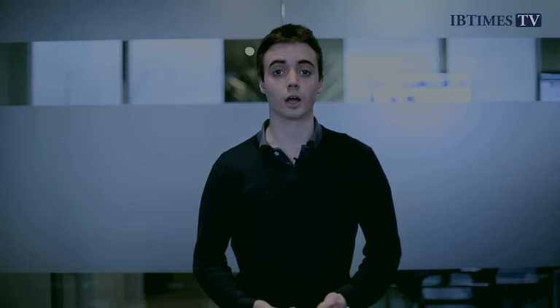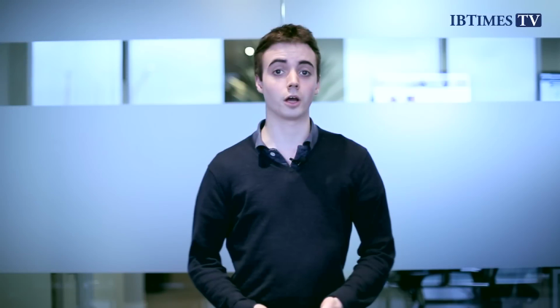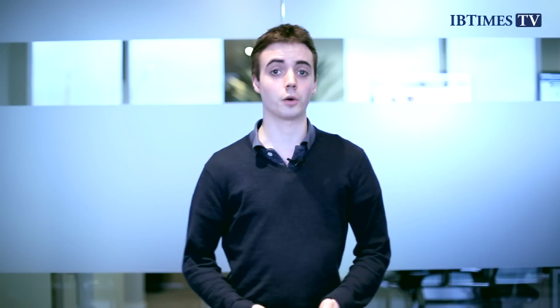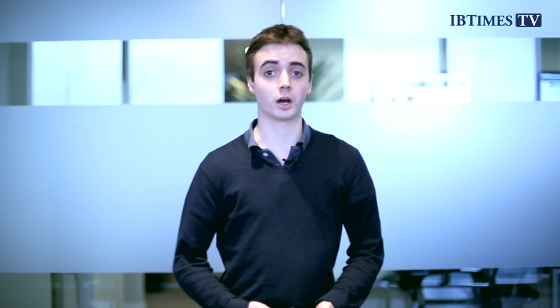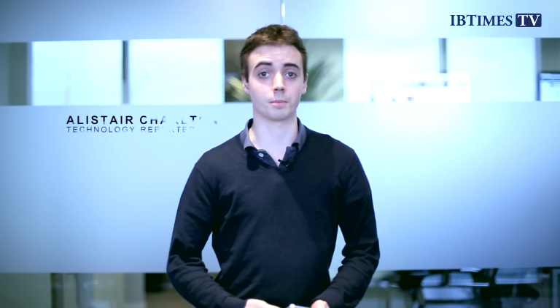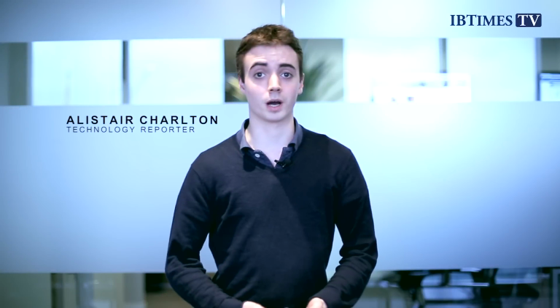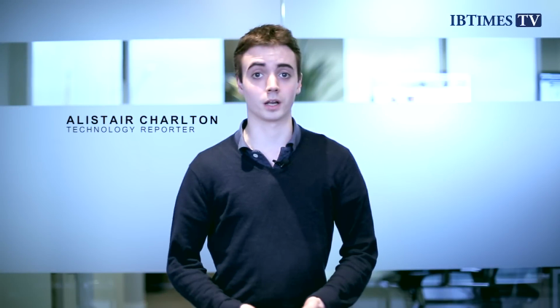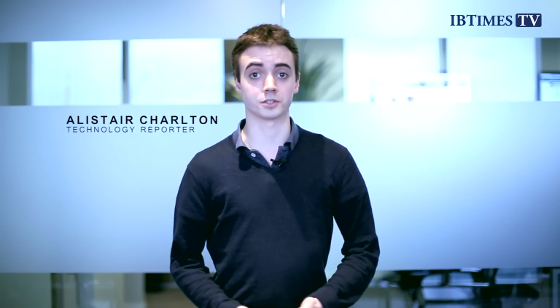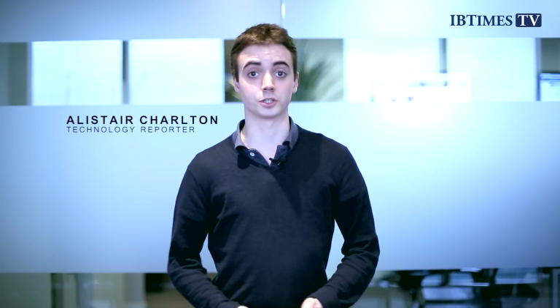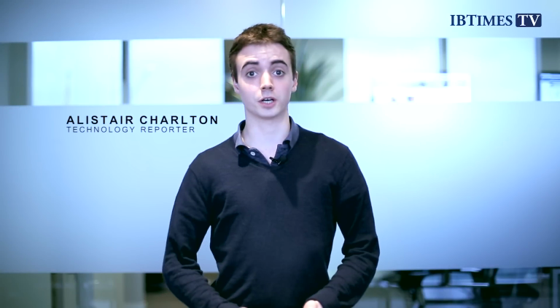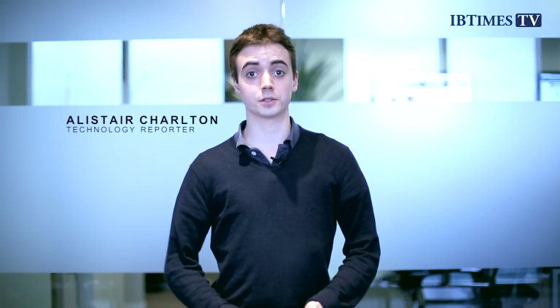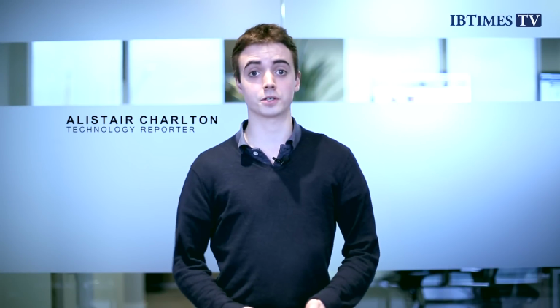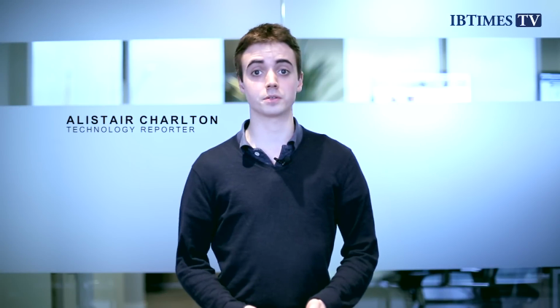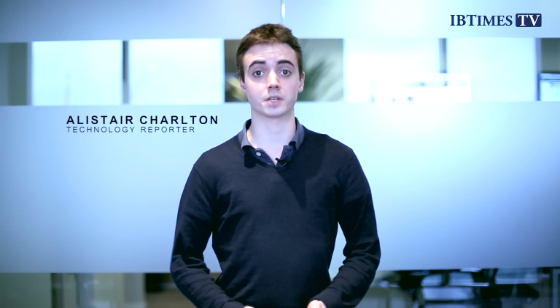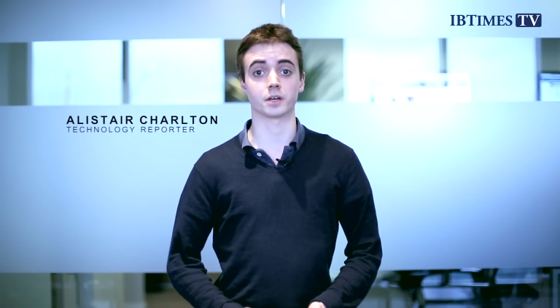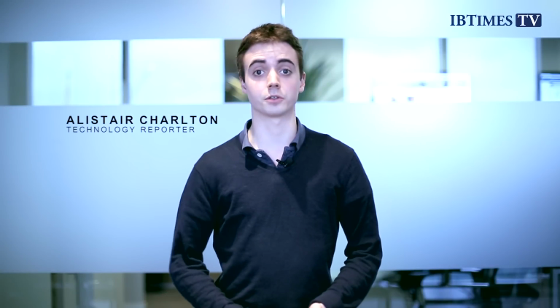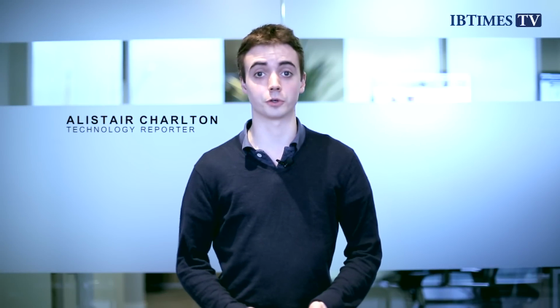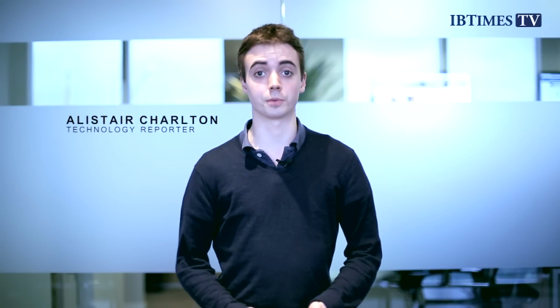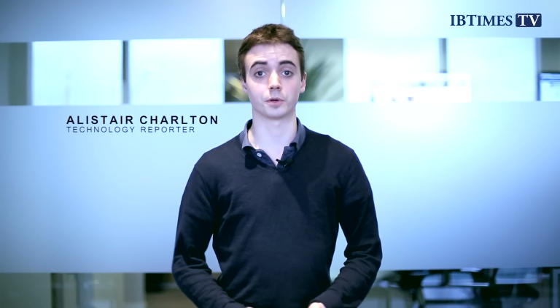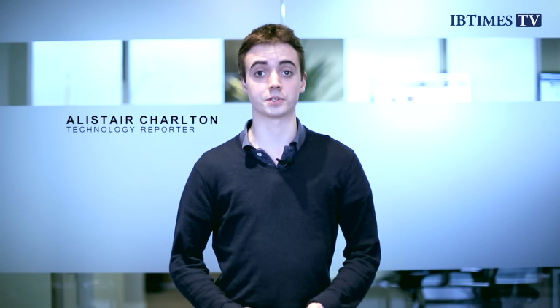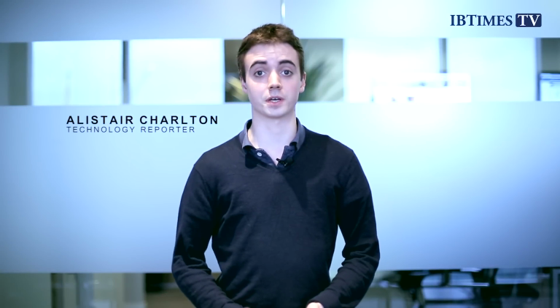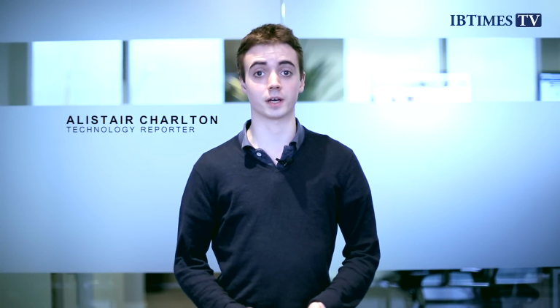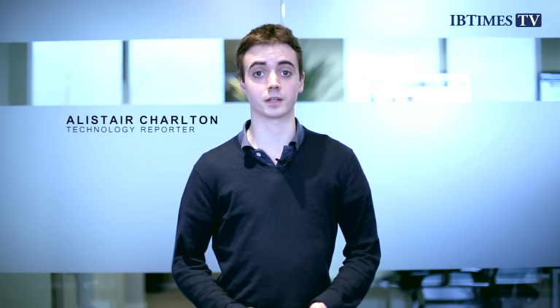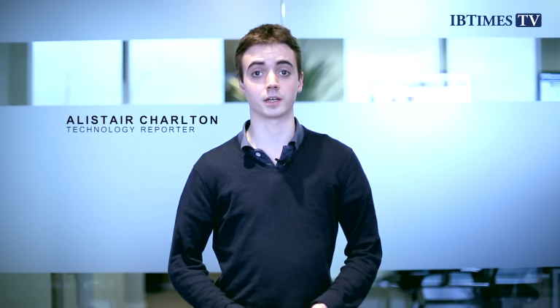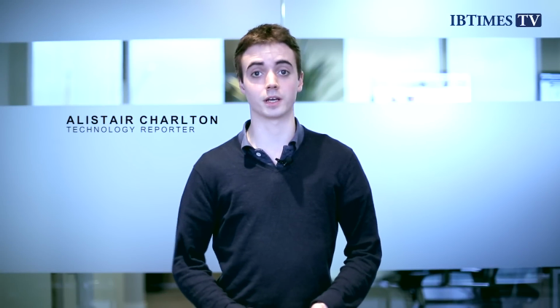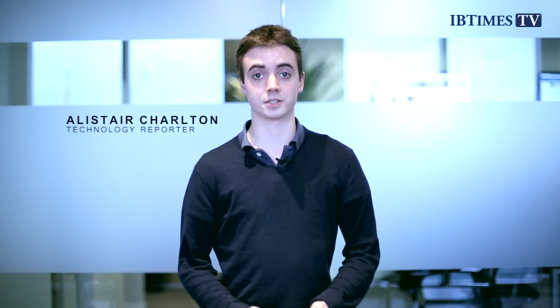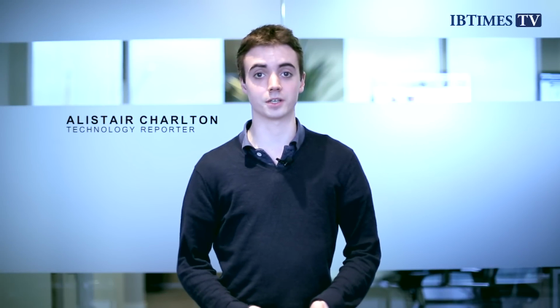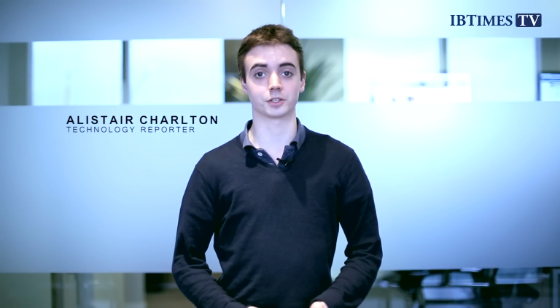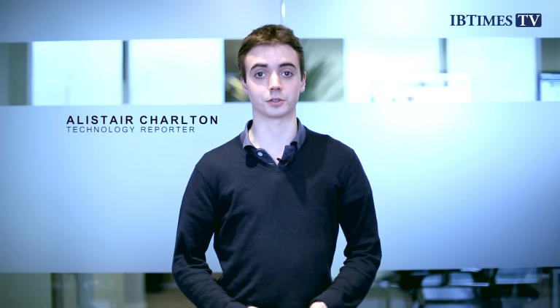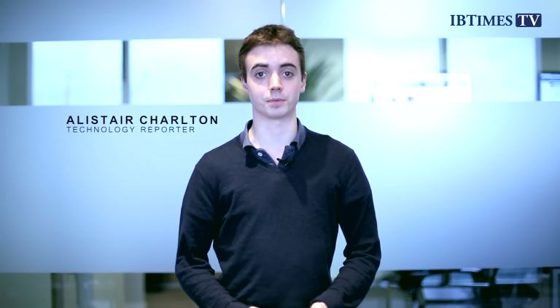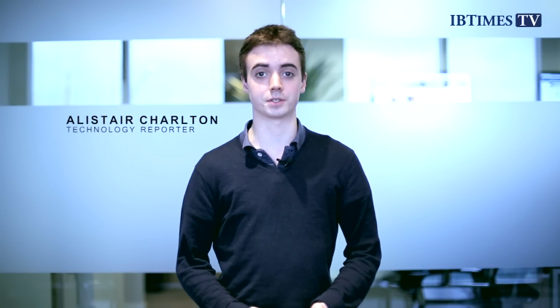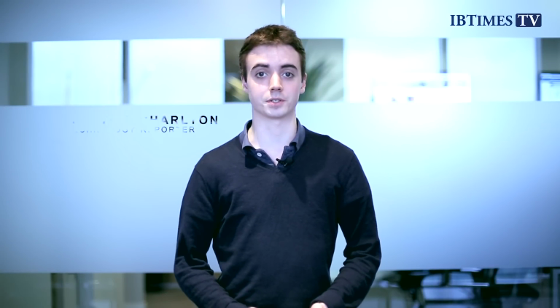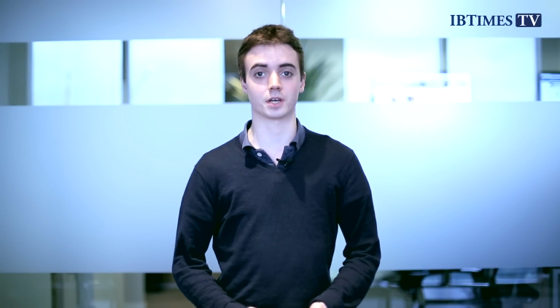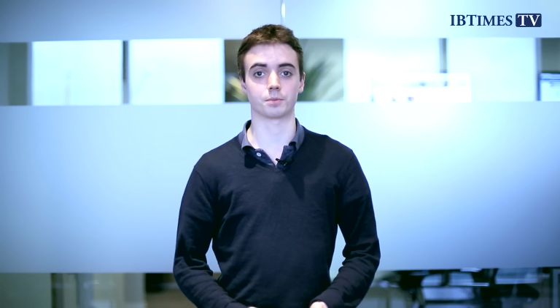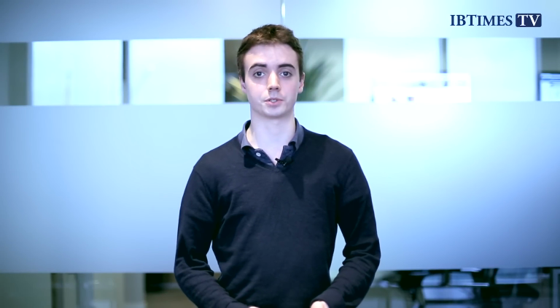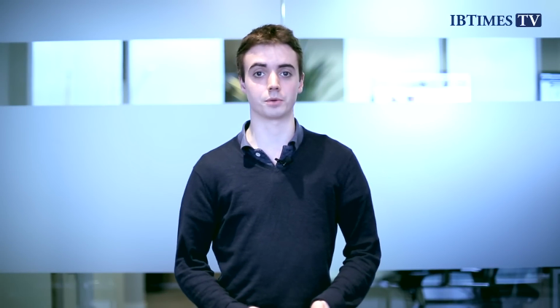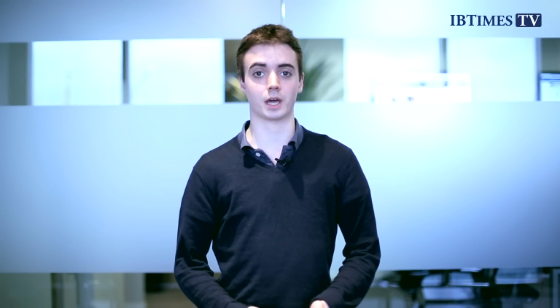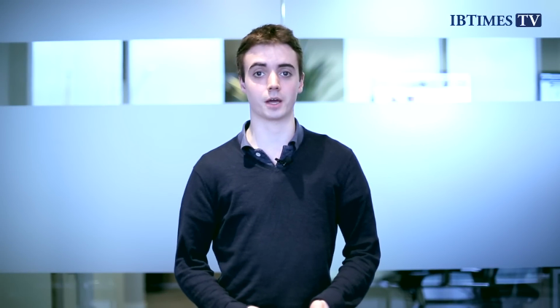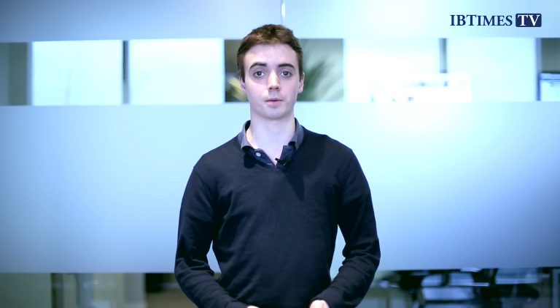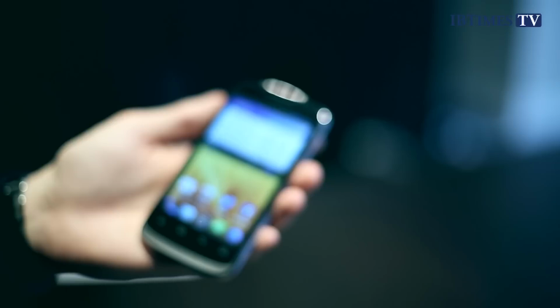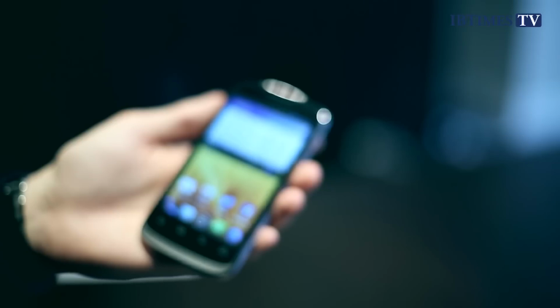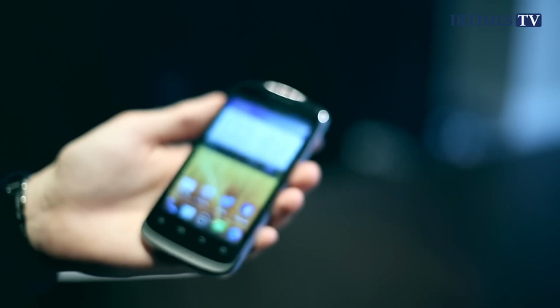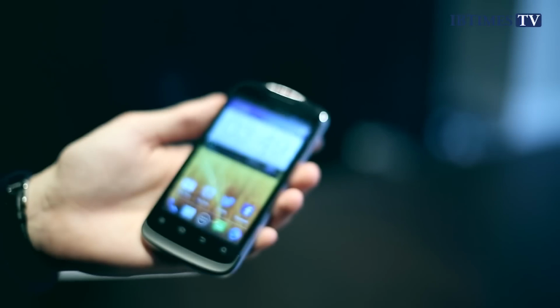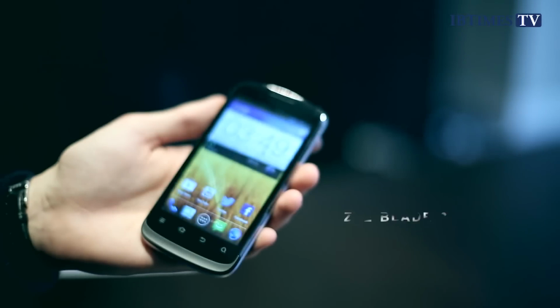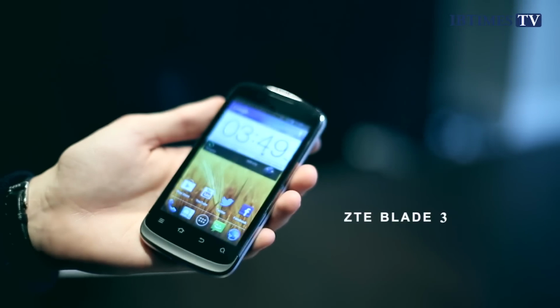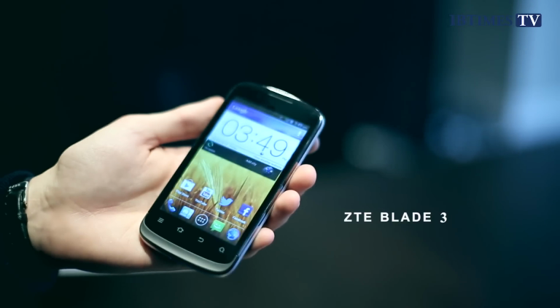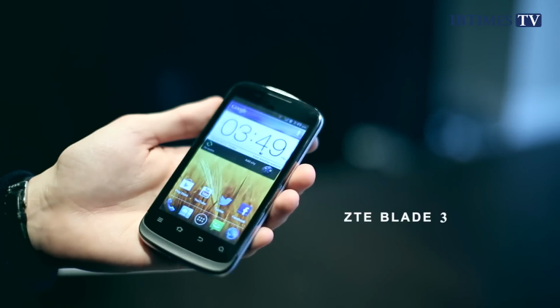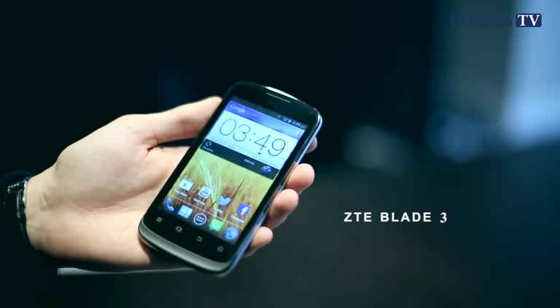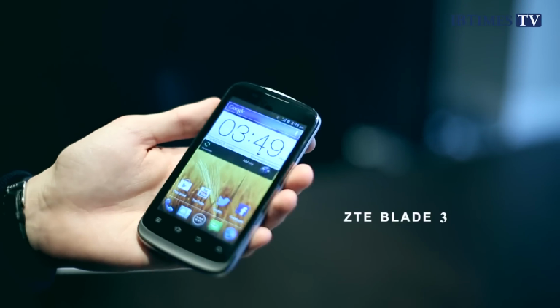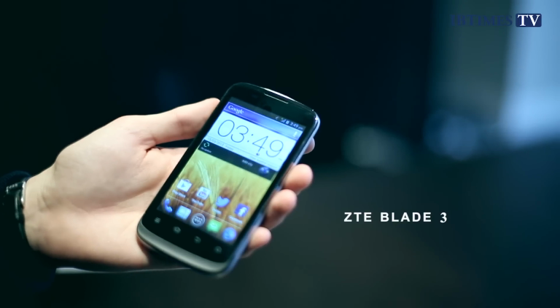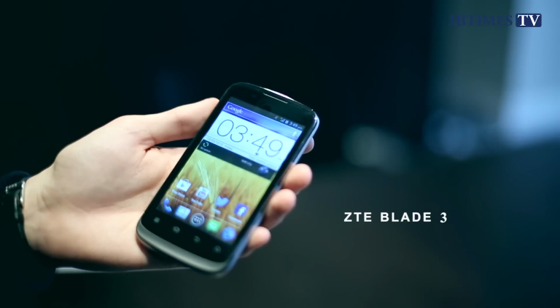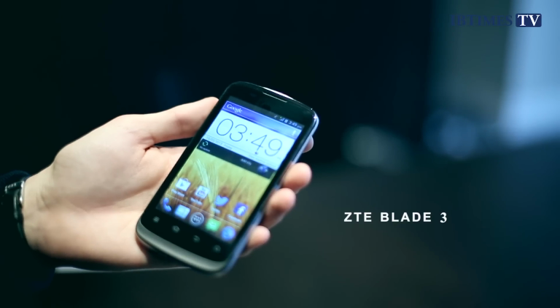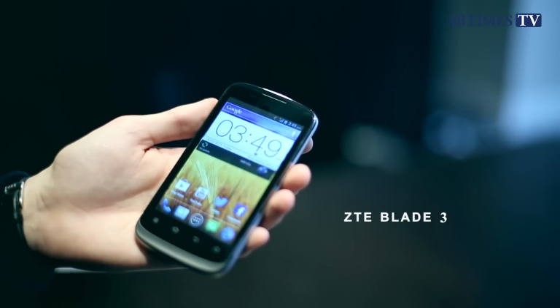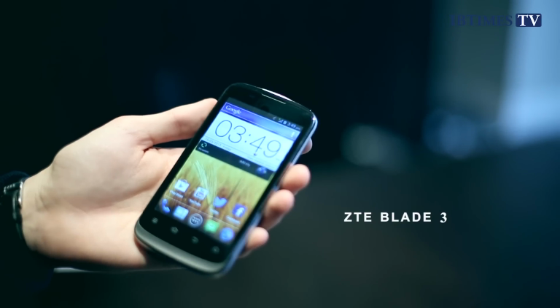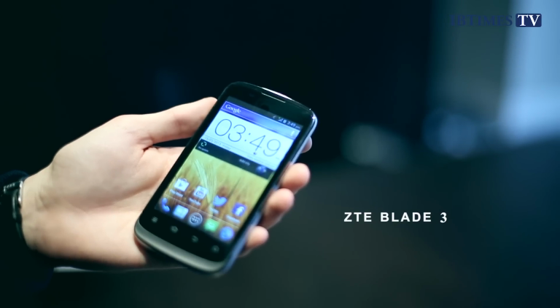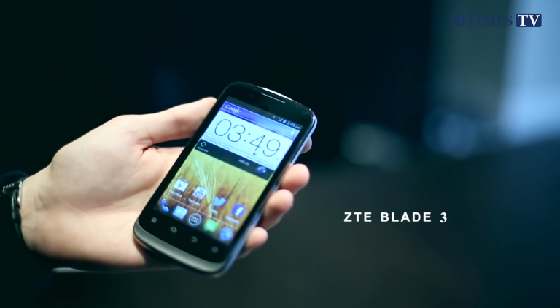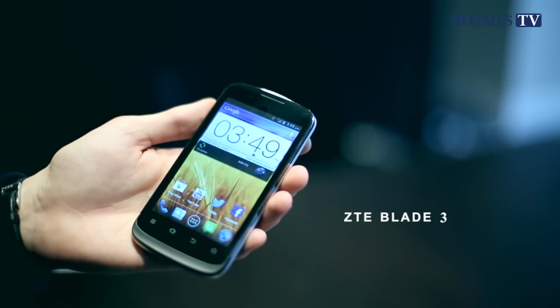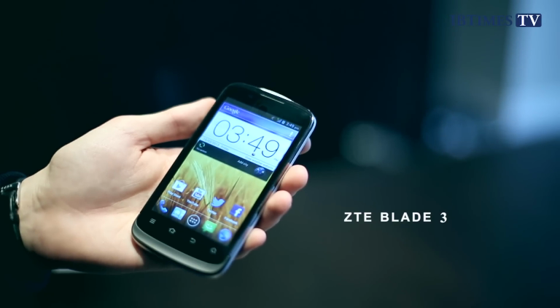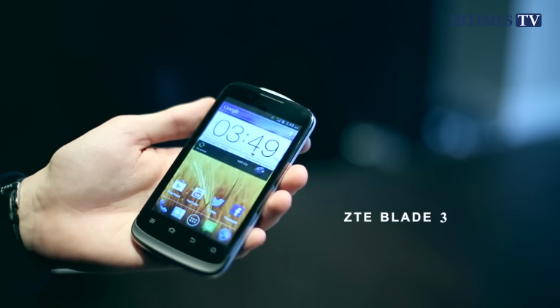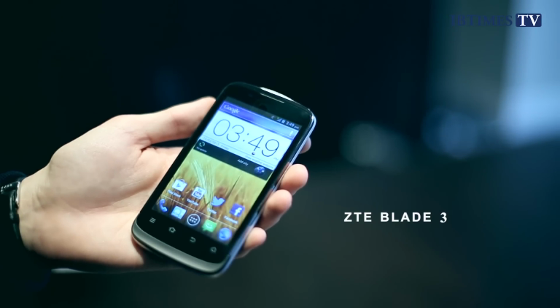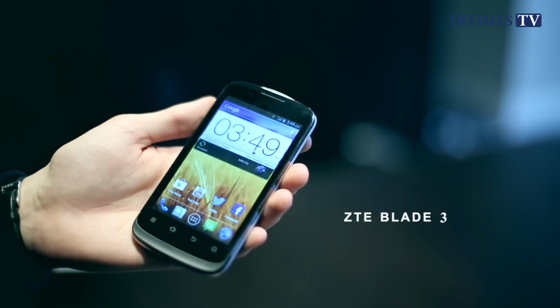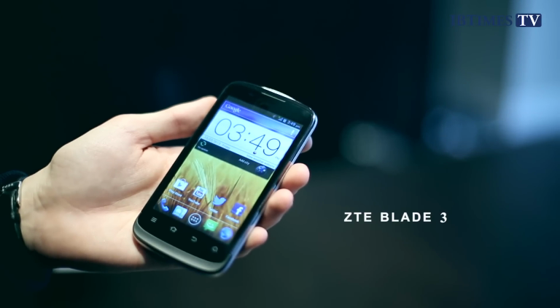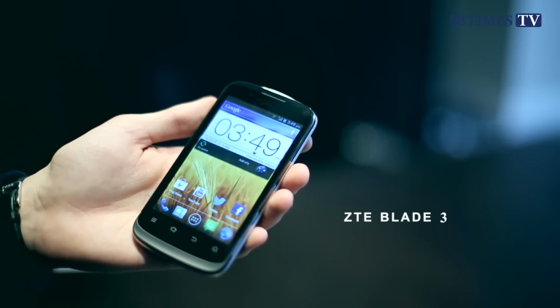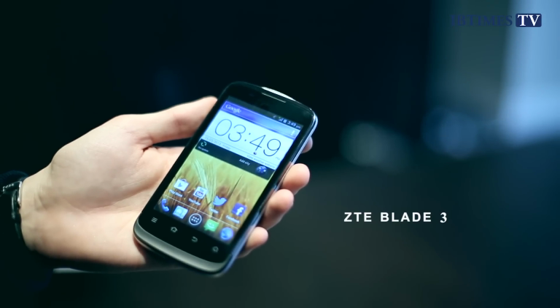Hello, I'm Alistair Charlton, technology reporter at the International Business Times UK. Today I'm going to be looking at the ZTE Blade 3.